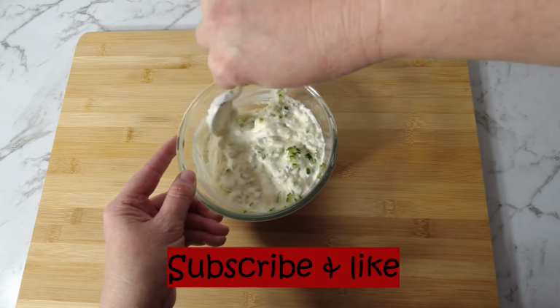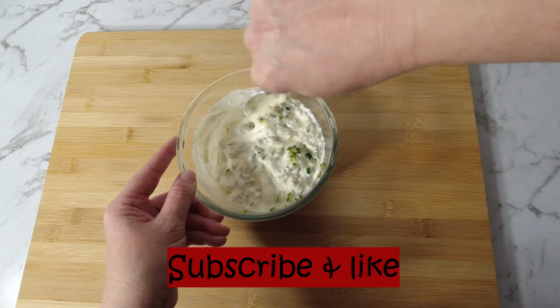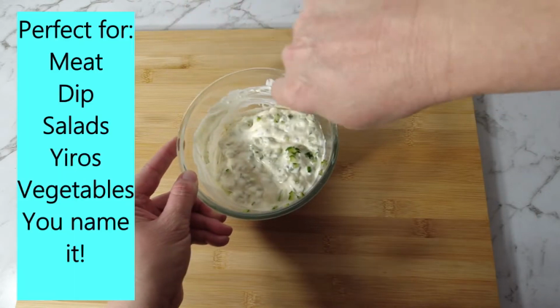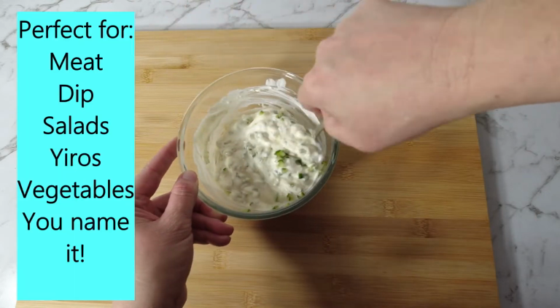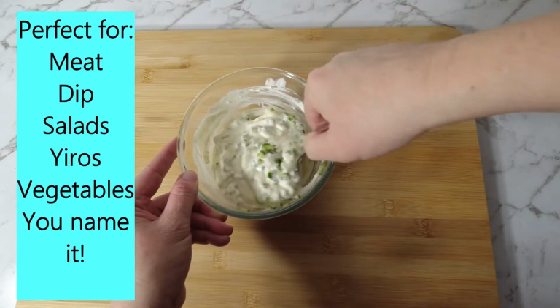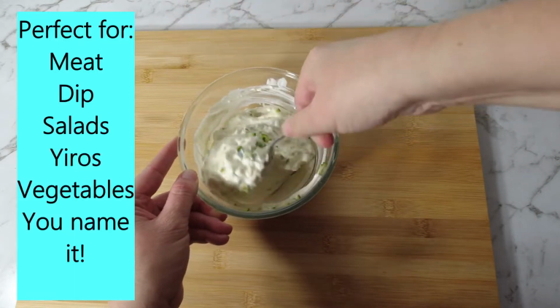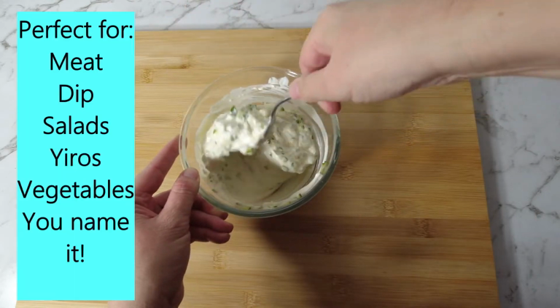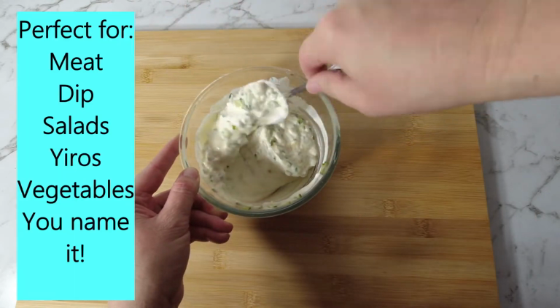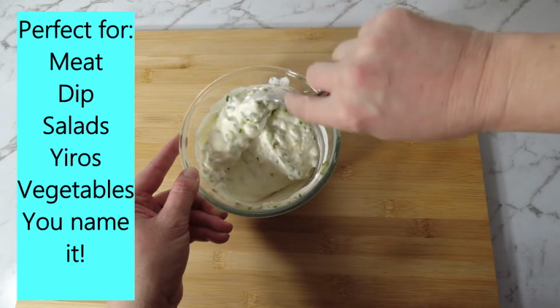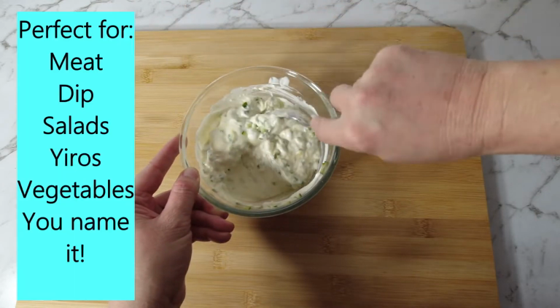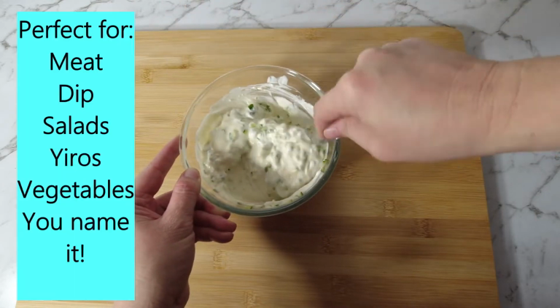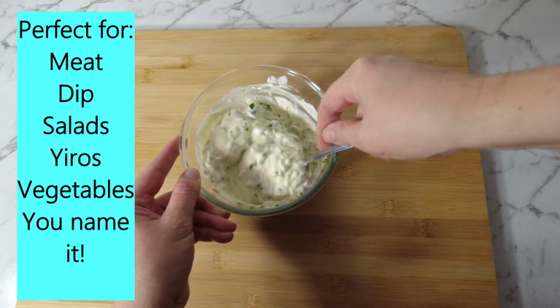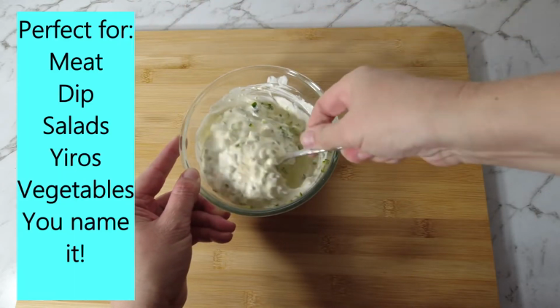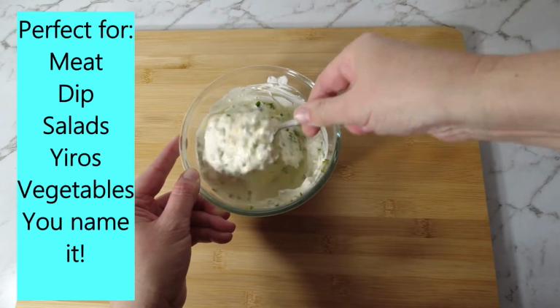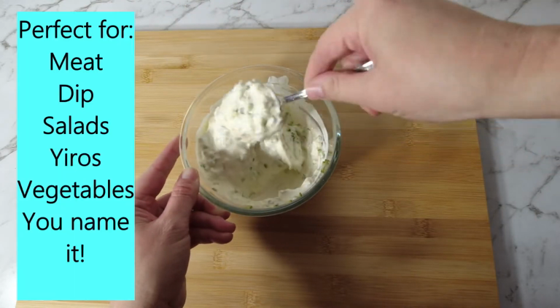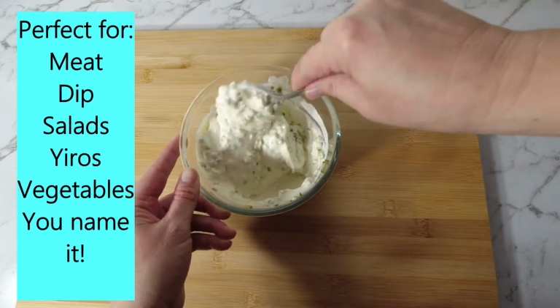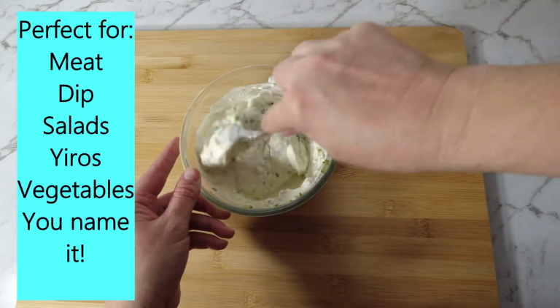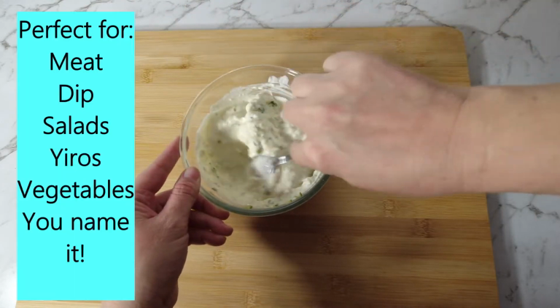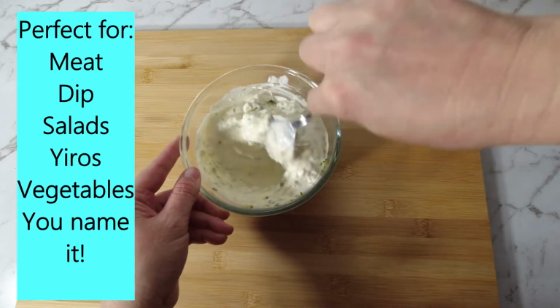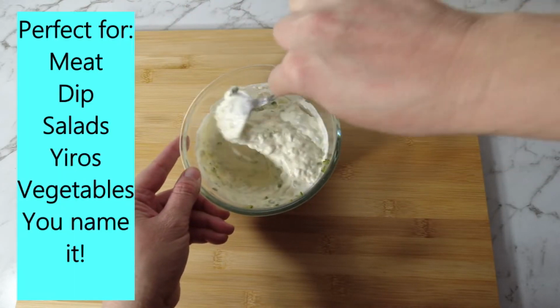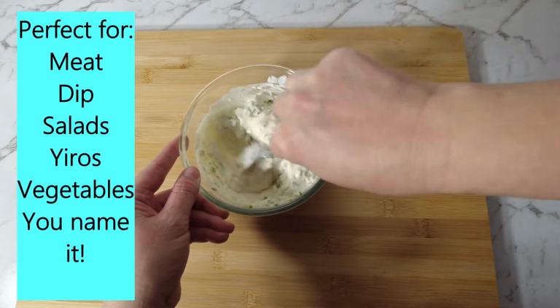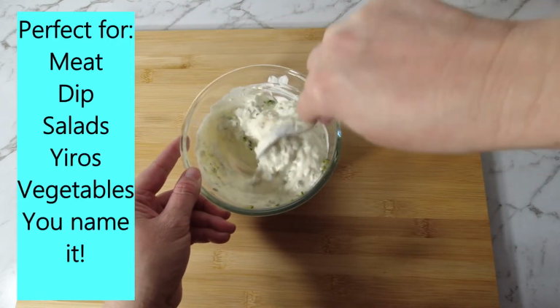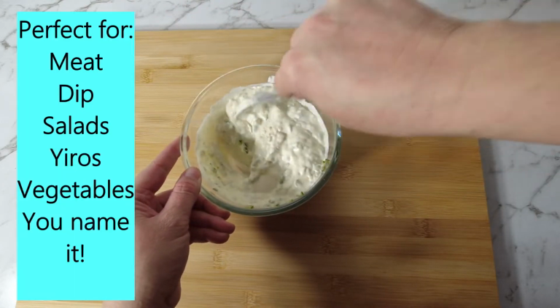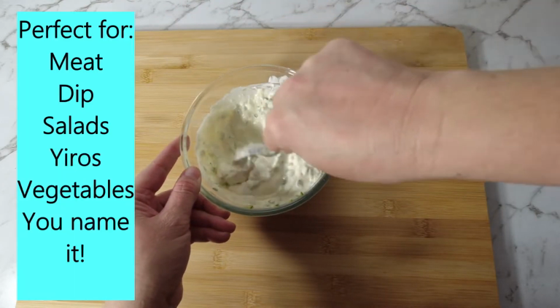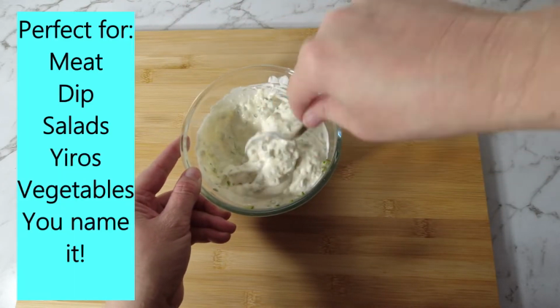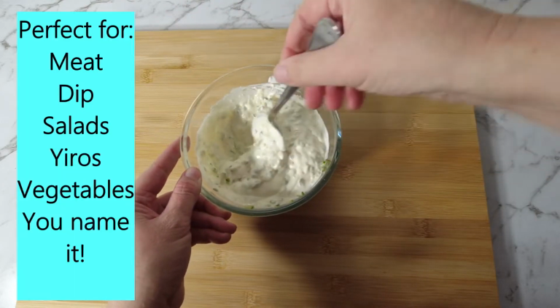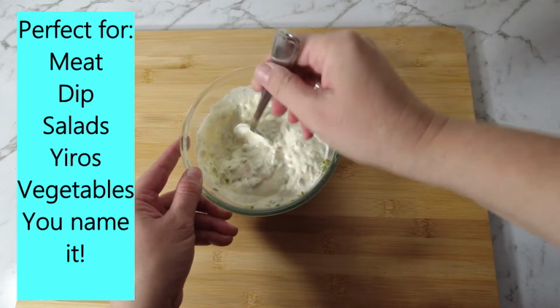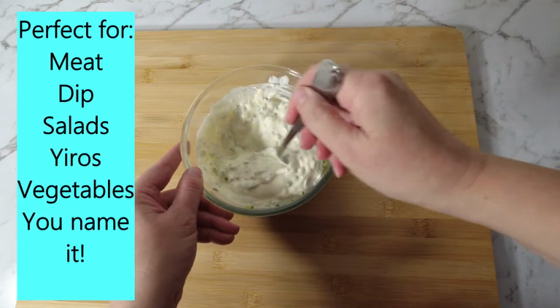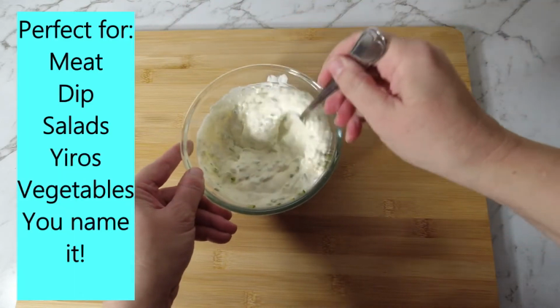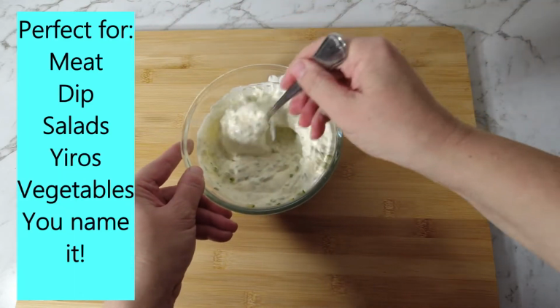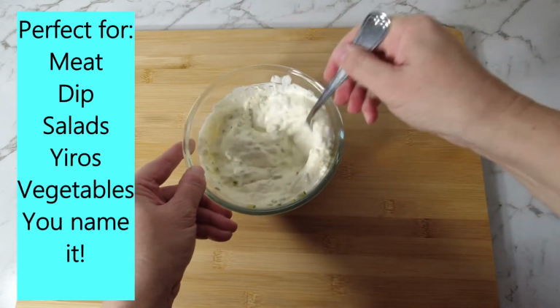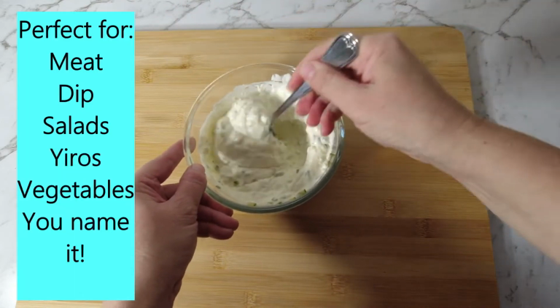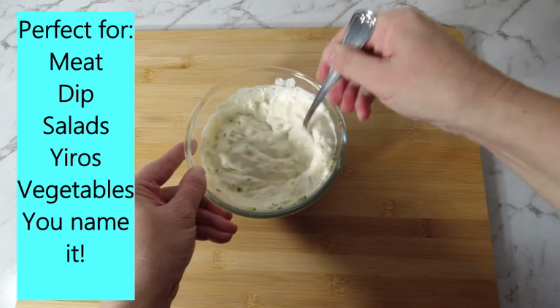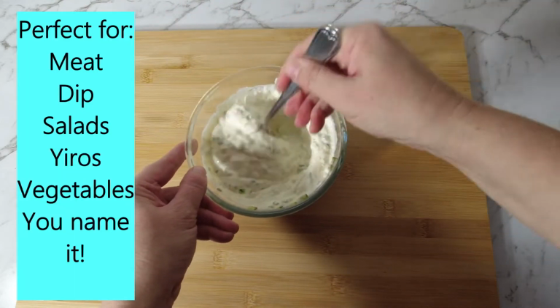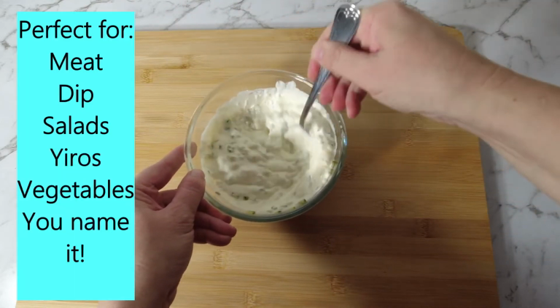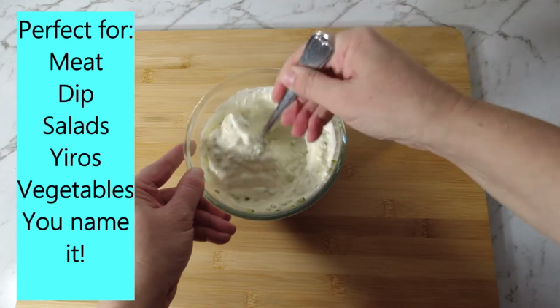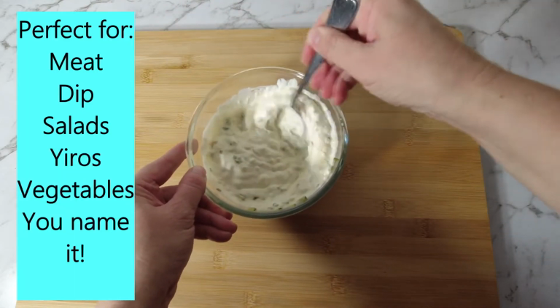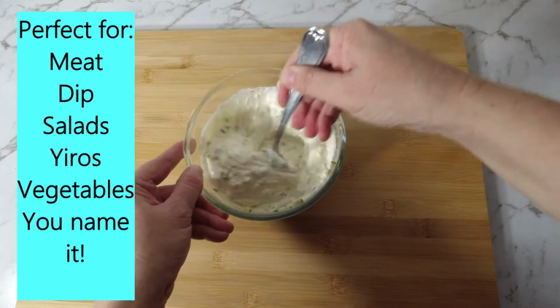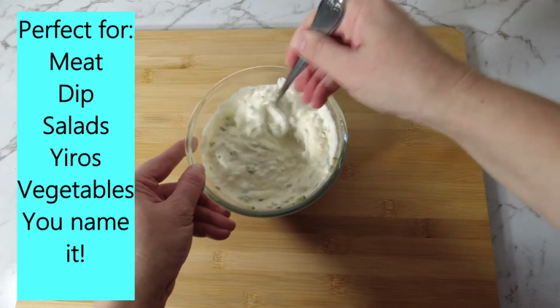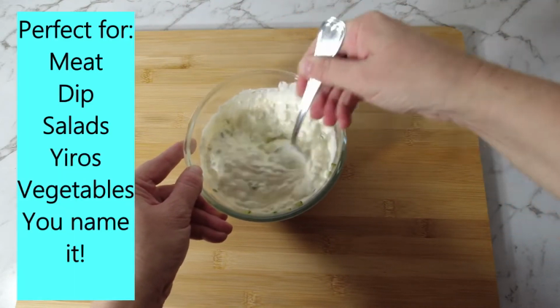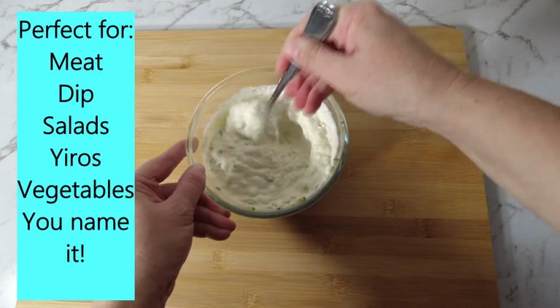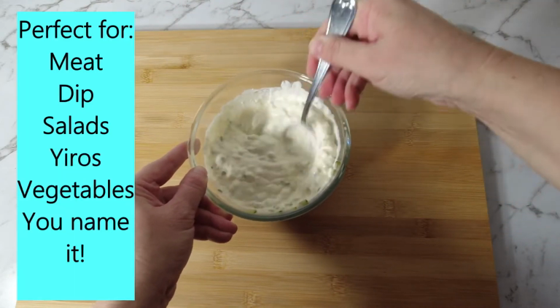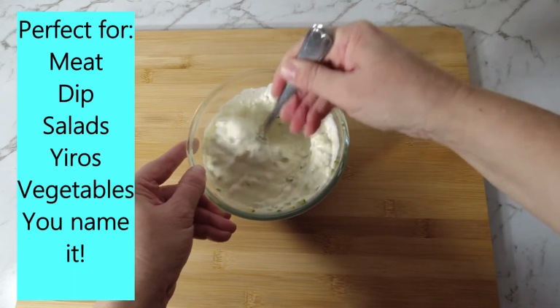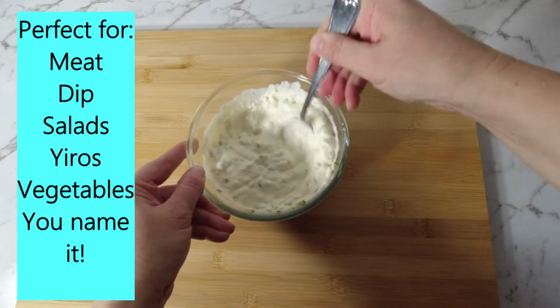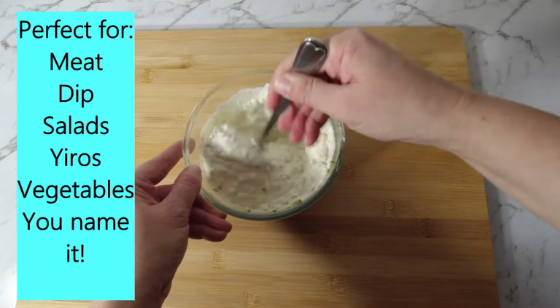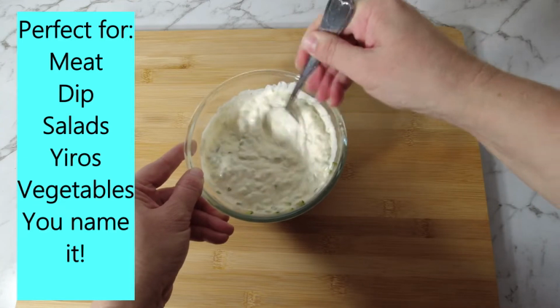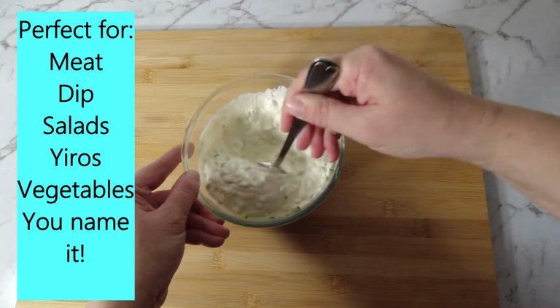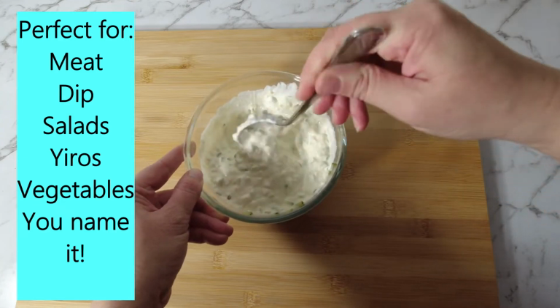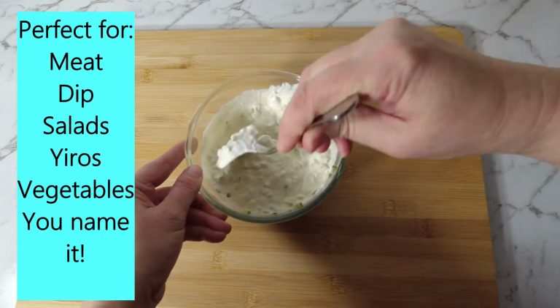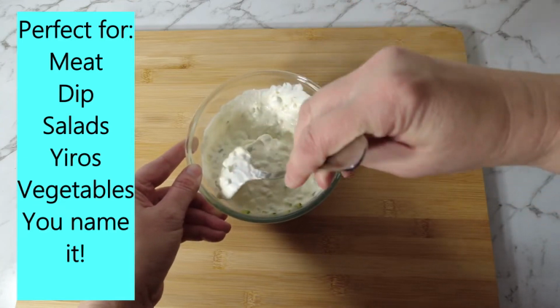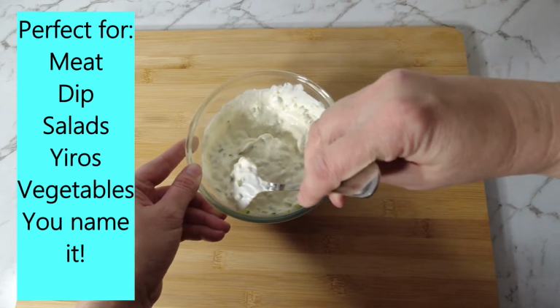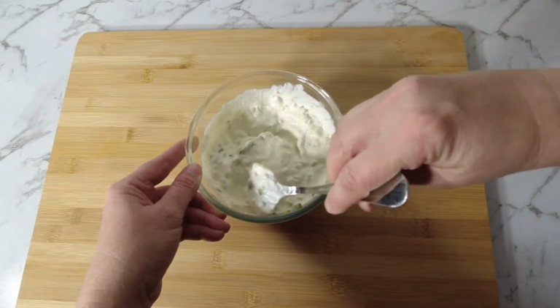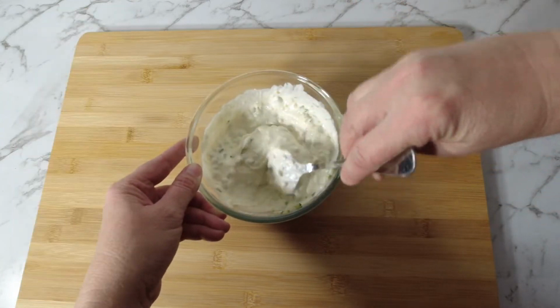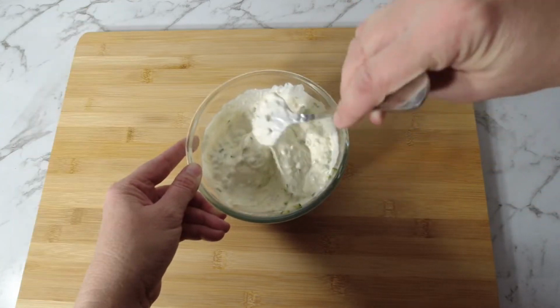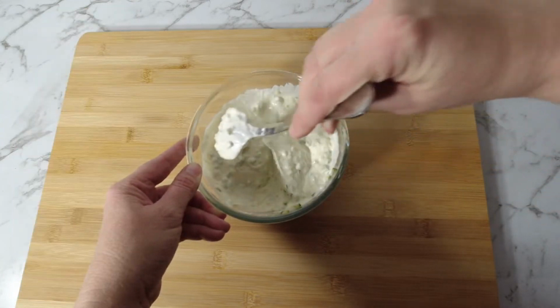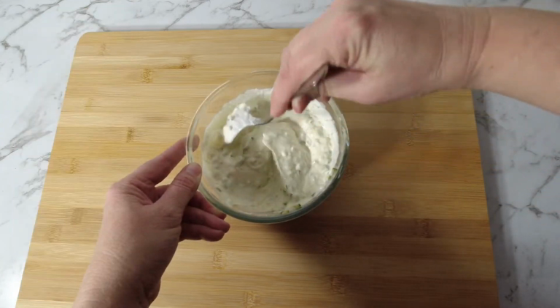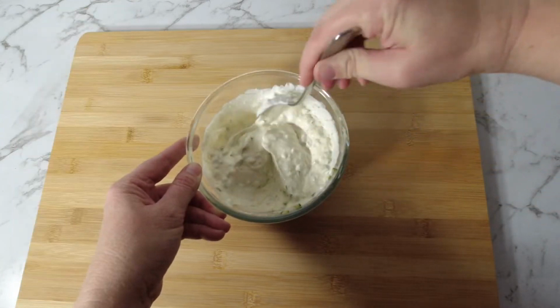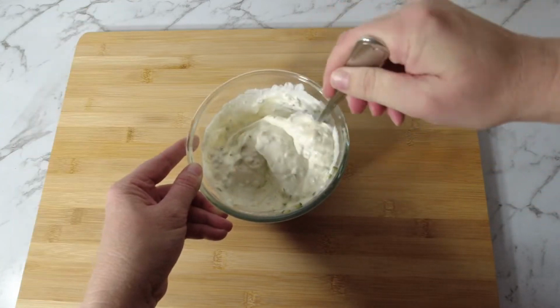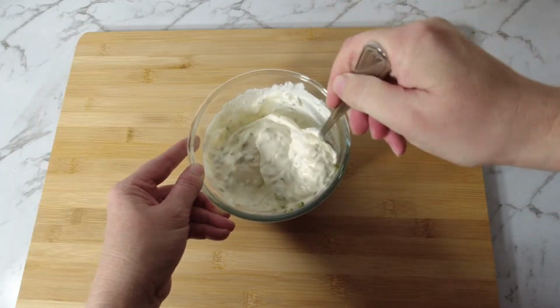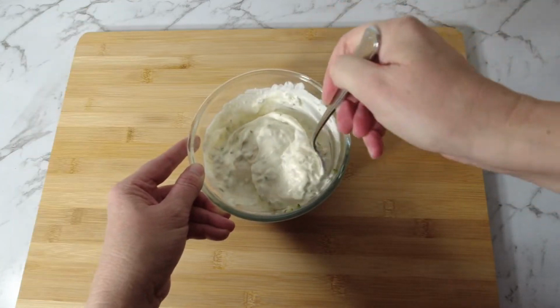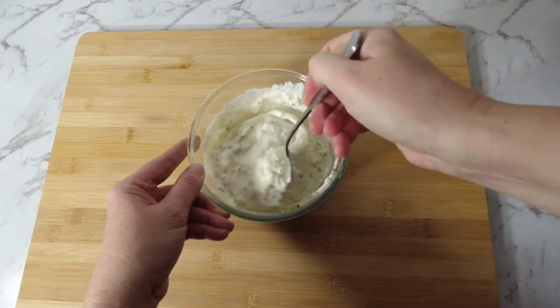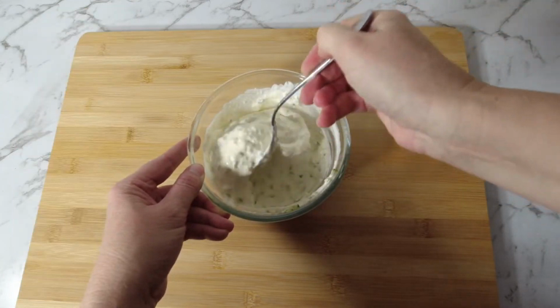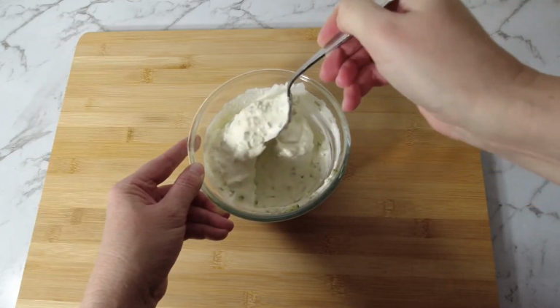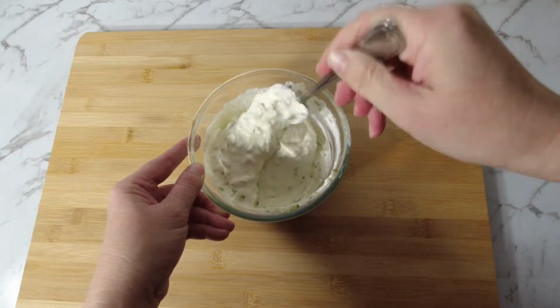Creamy garlic sauce is perfect for meat, dips, salads, gyros, vegetables — you name it.